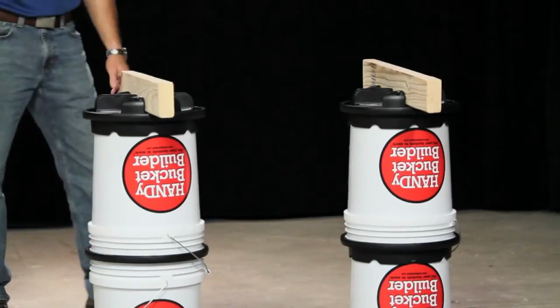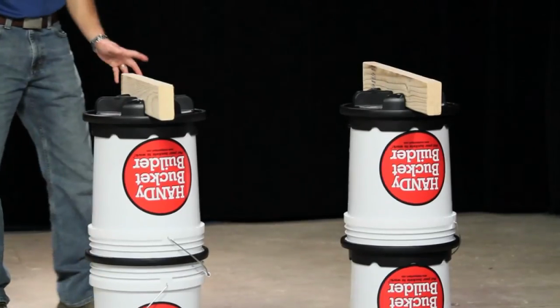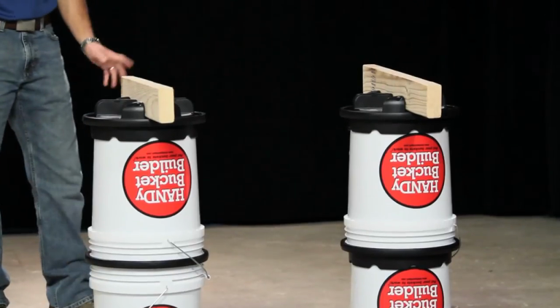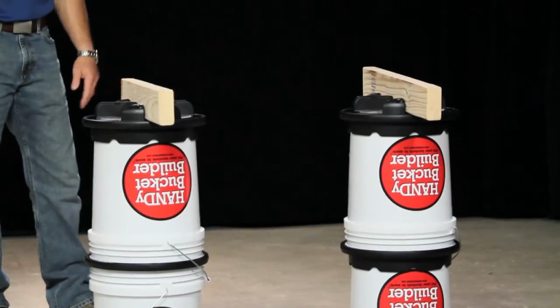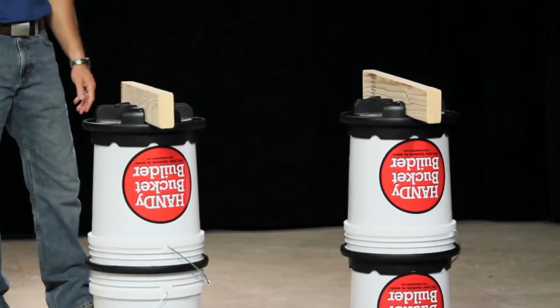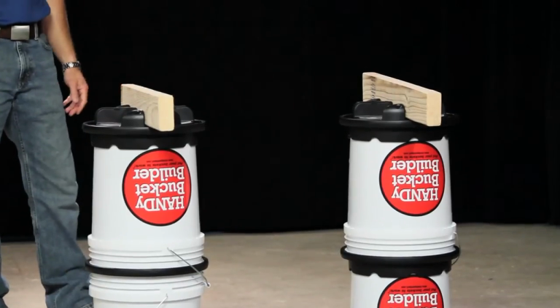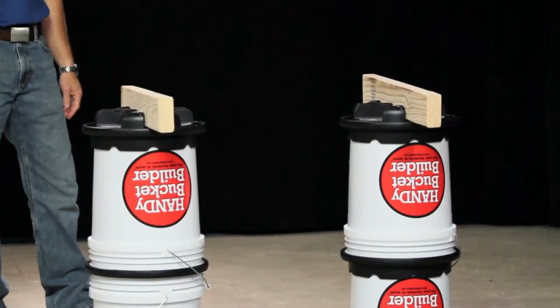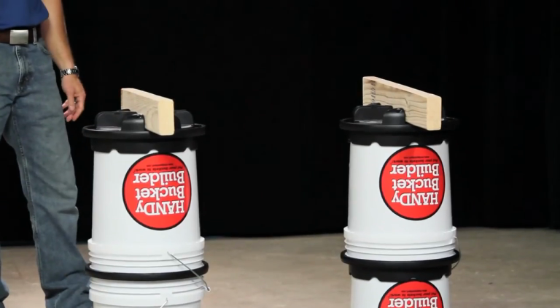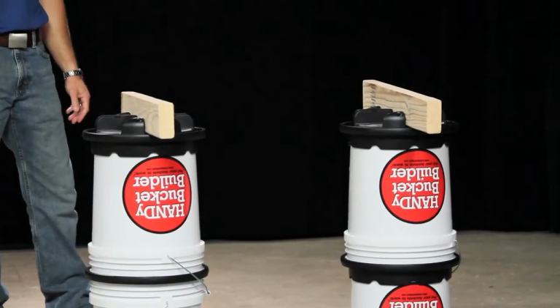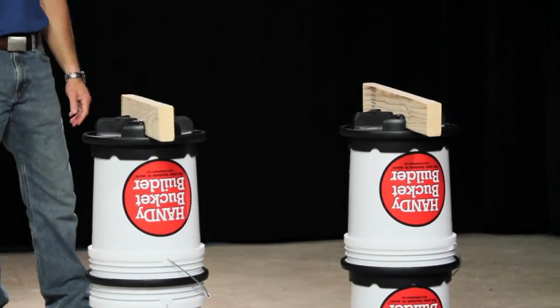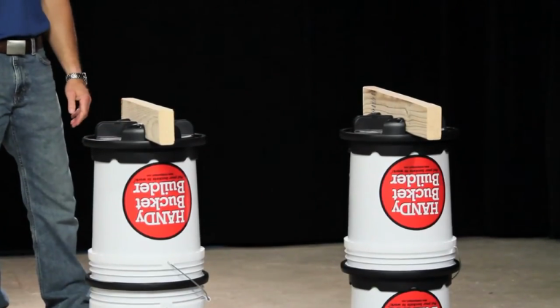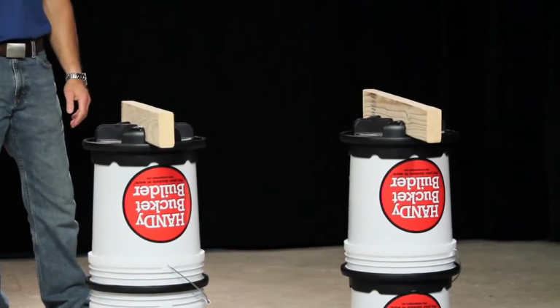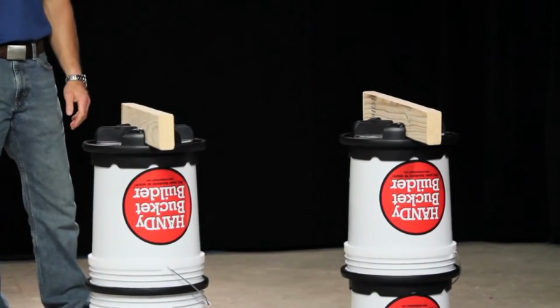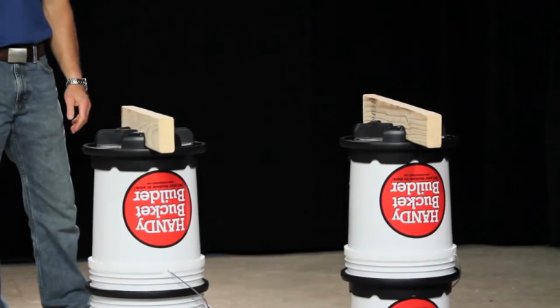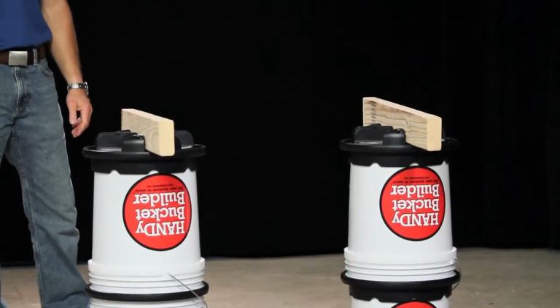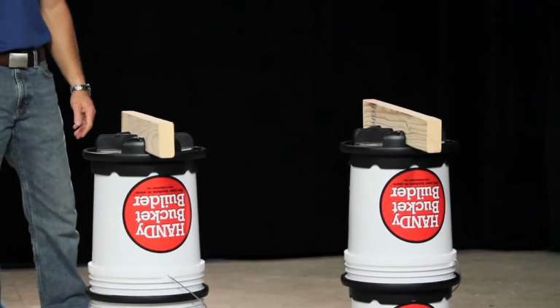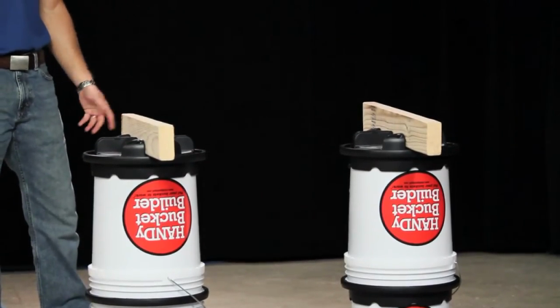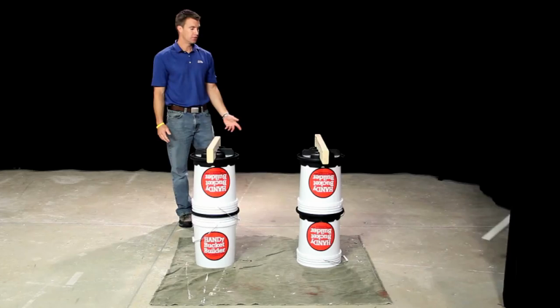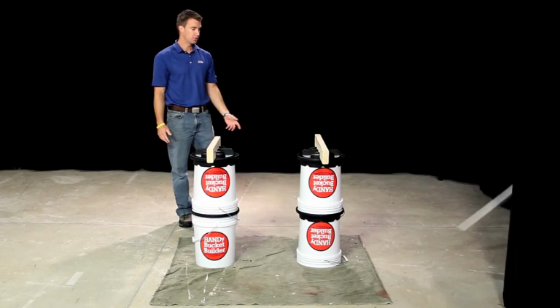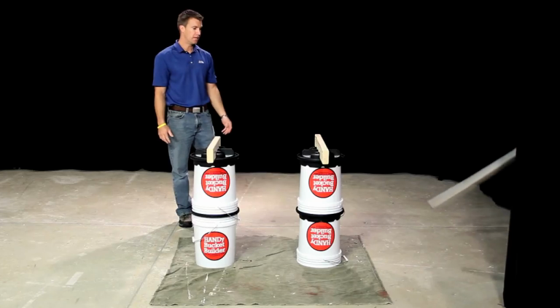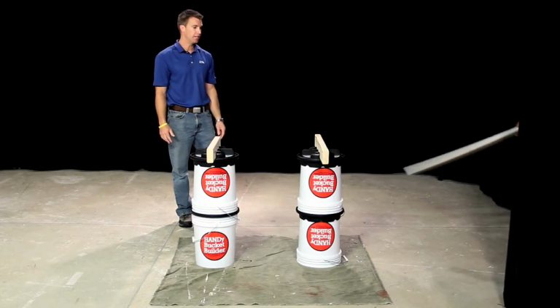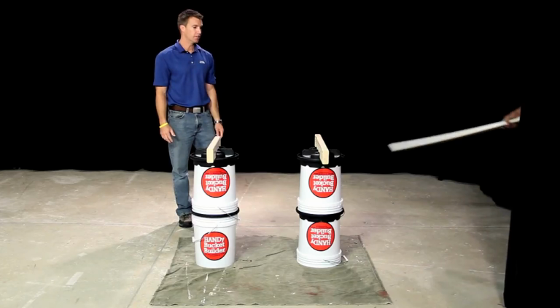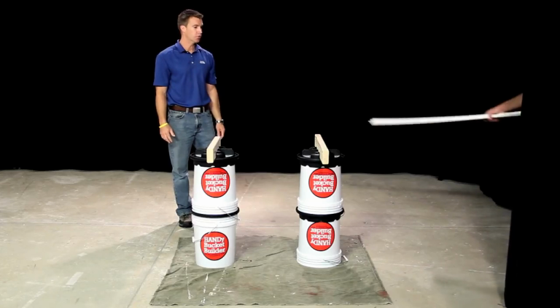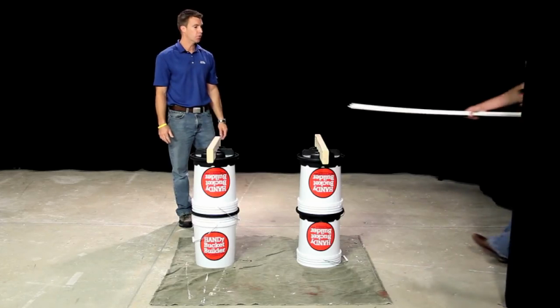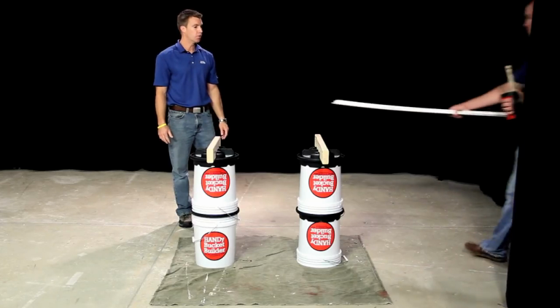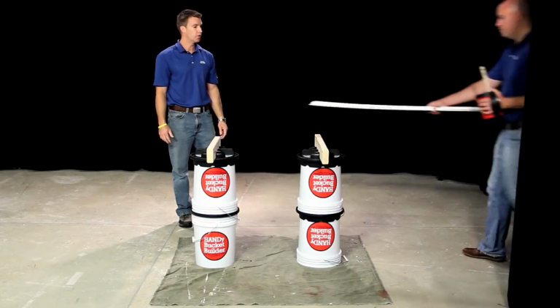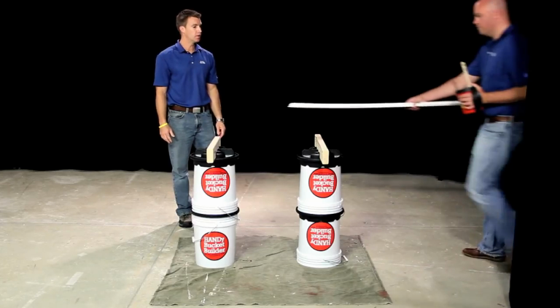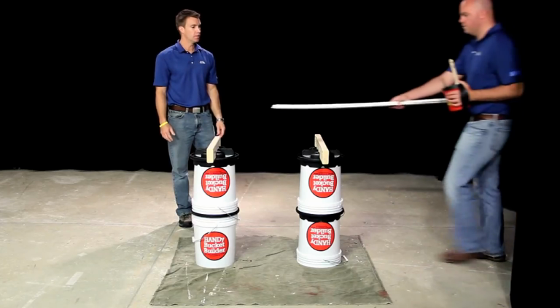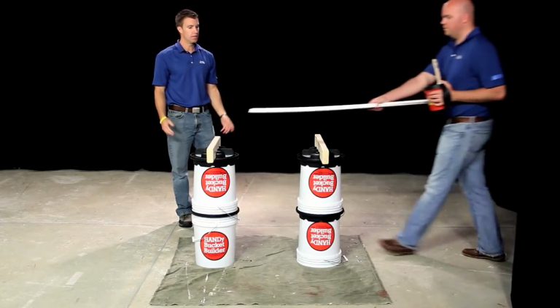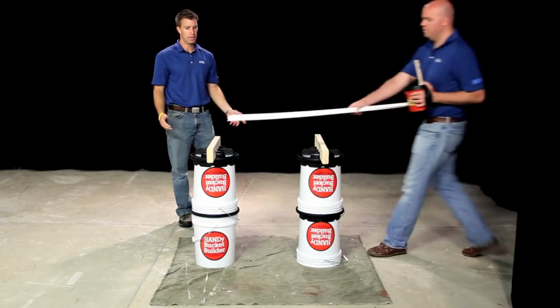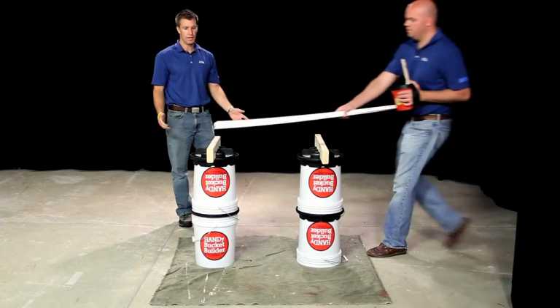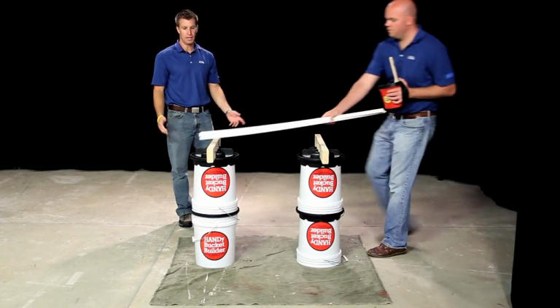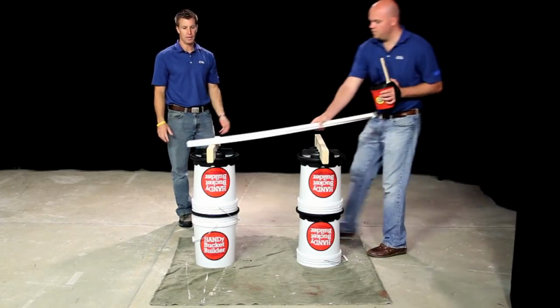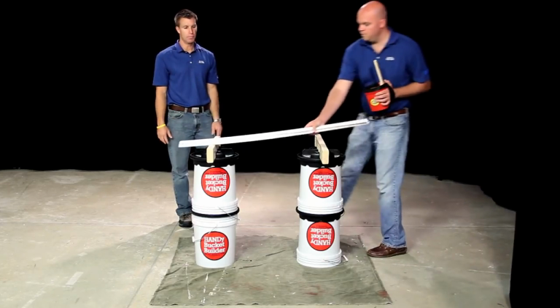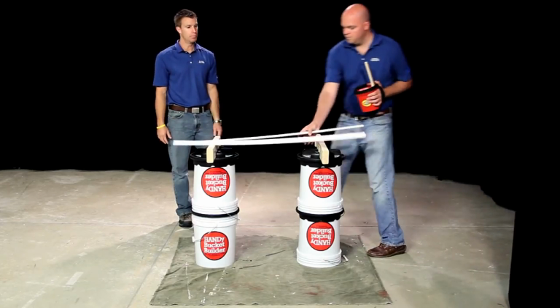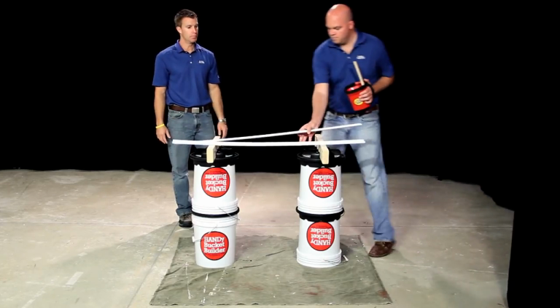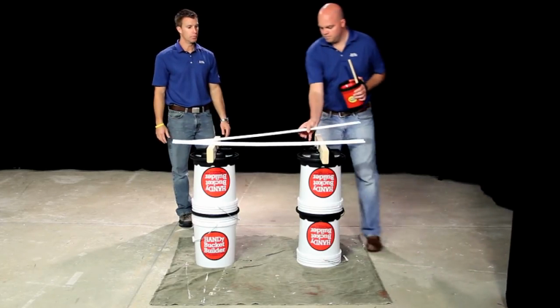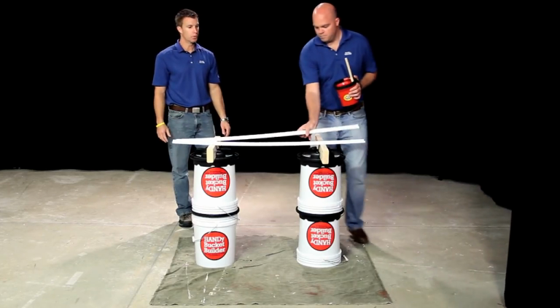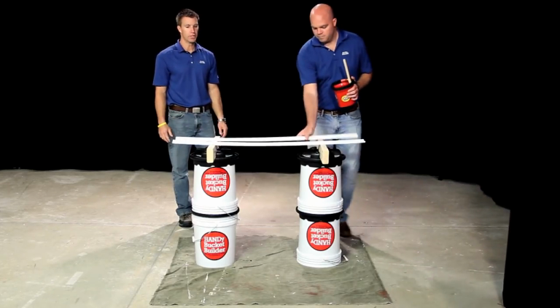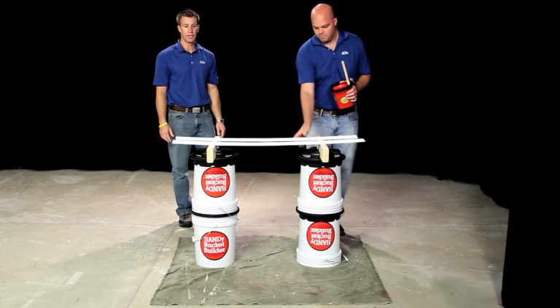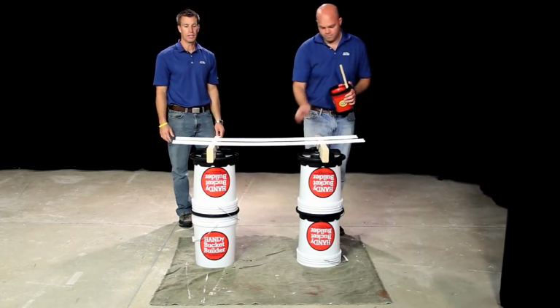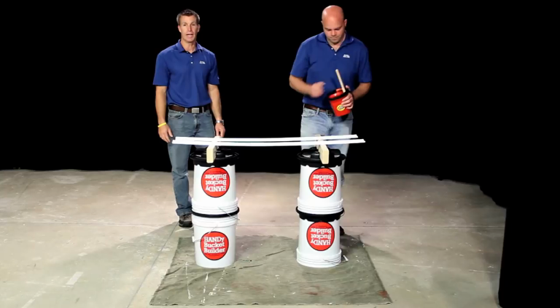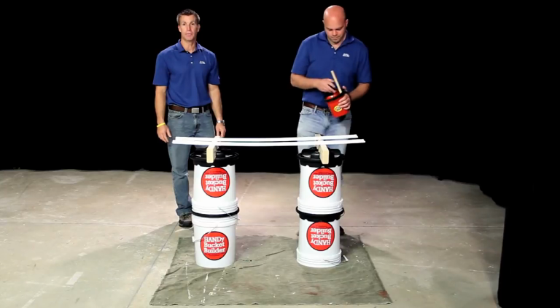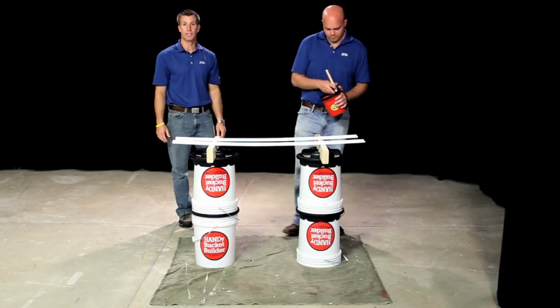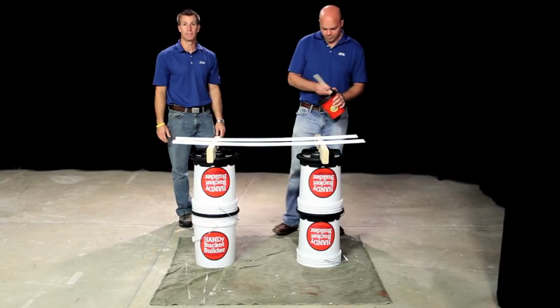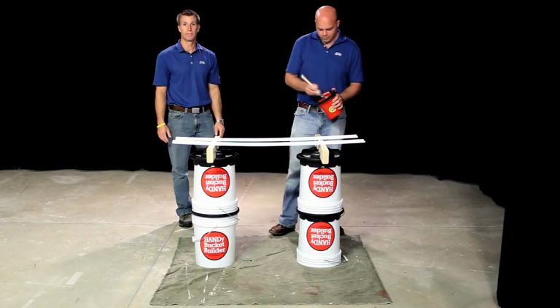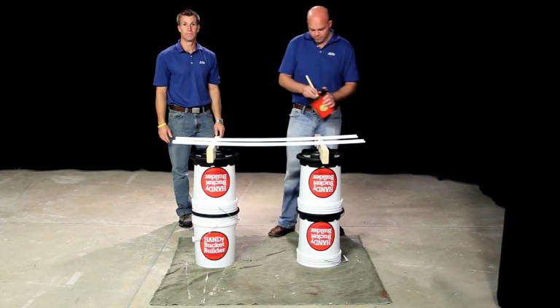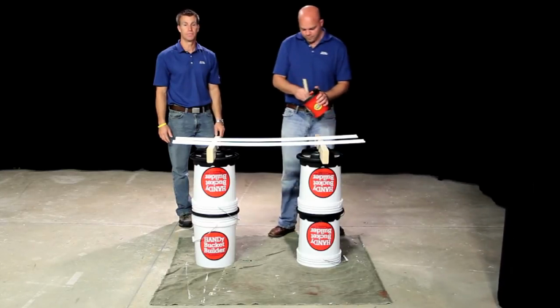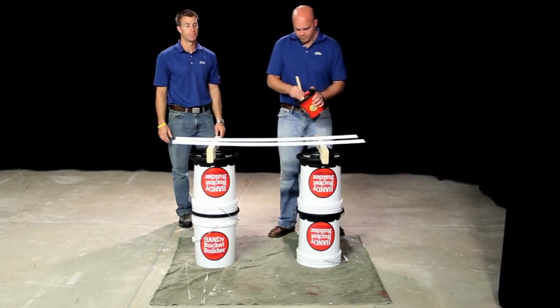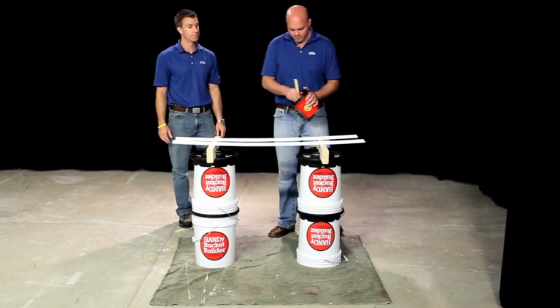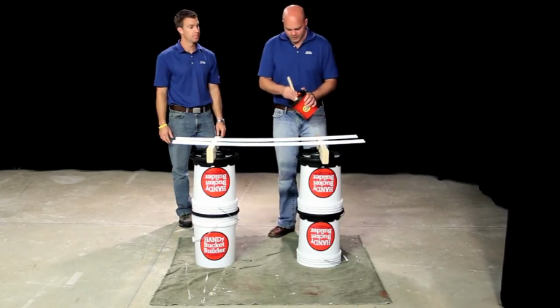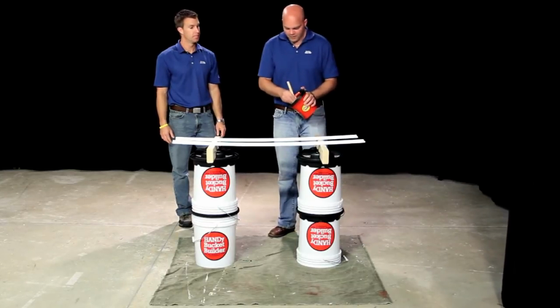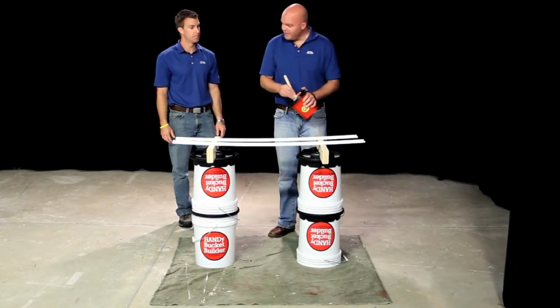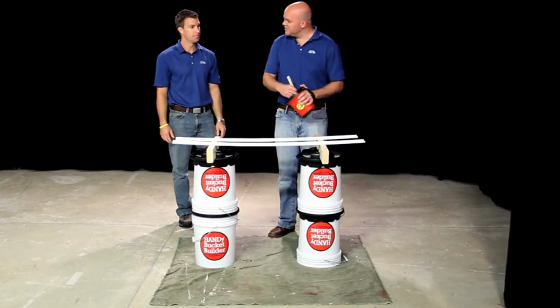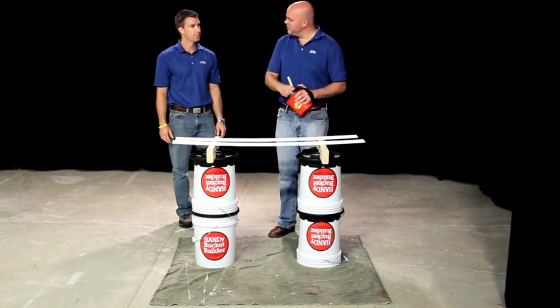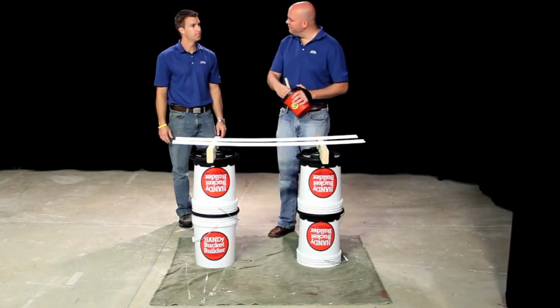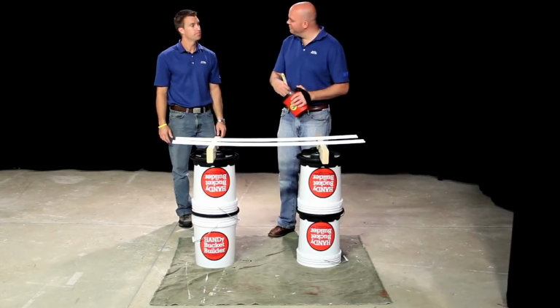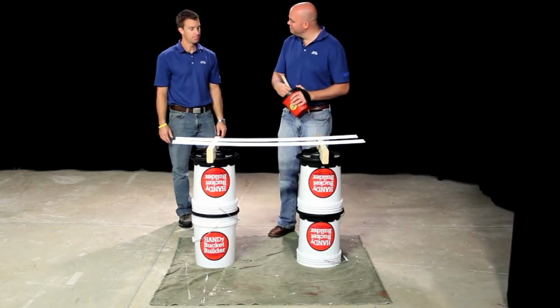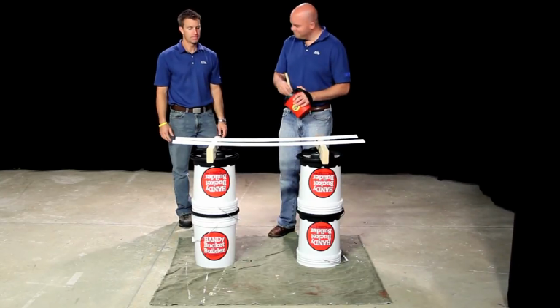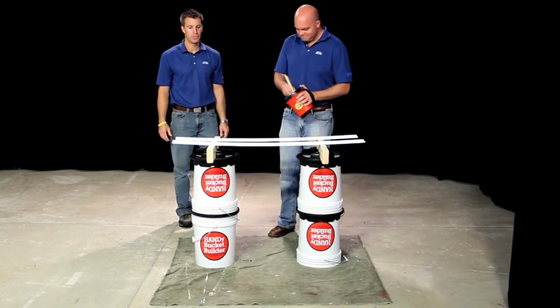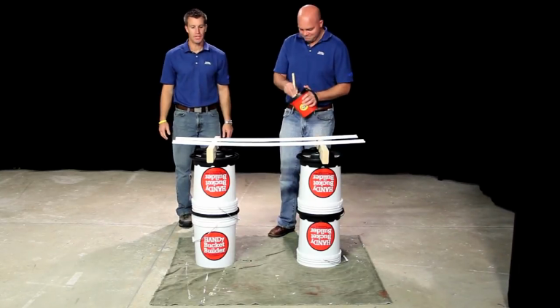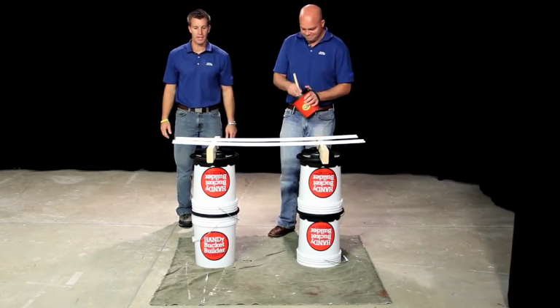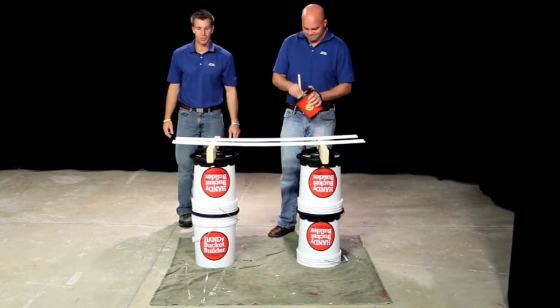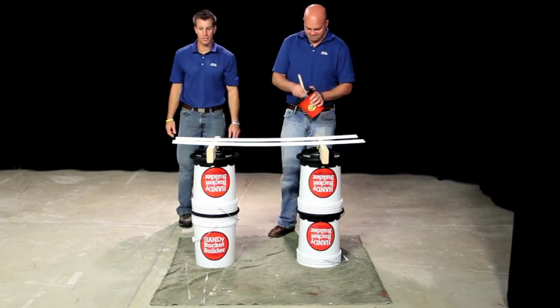Perfect height for painting moldings, staining a door, working on cabinets. Thanks Jeff. You got it Chris.